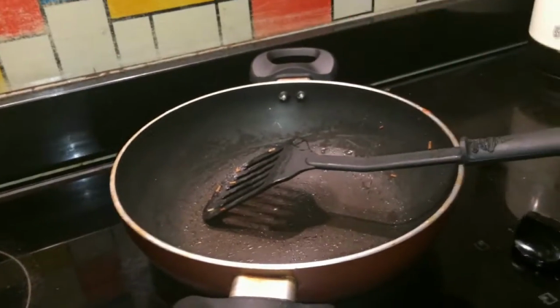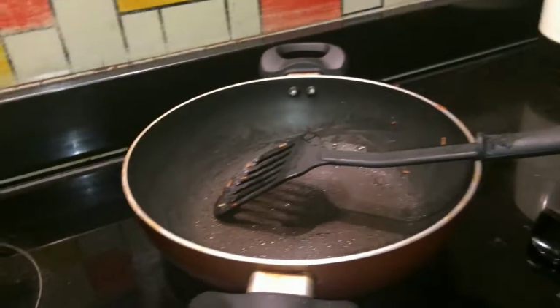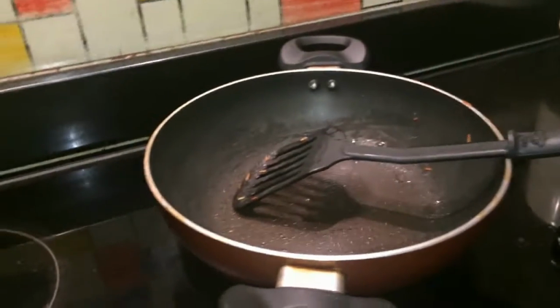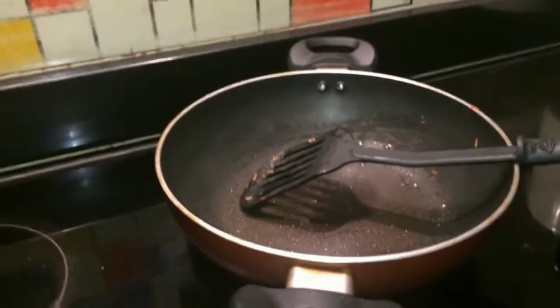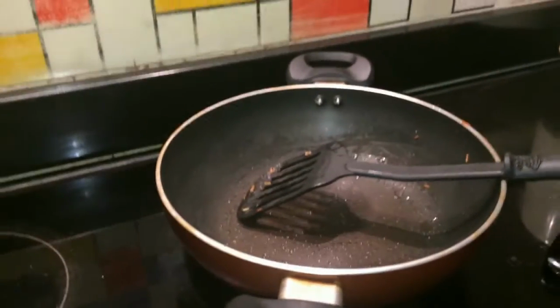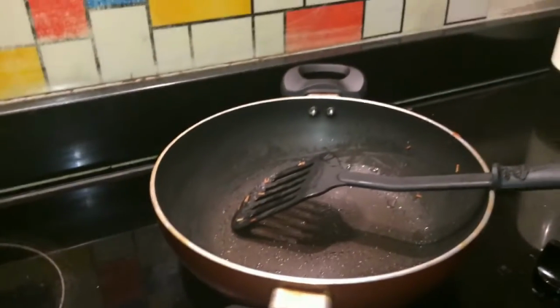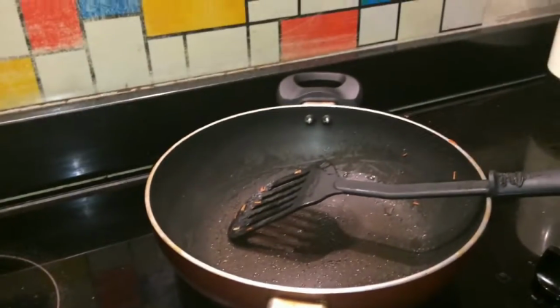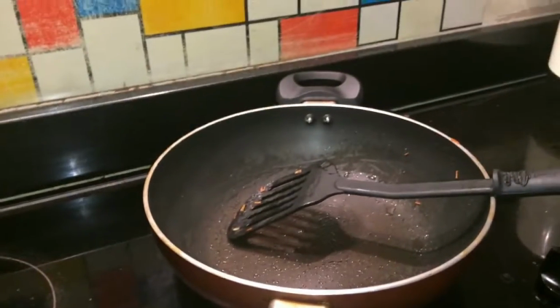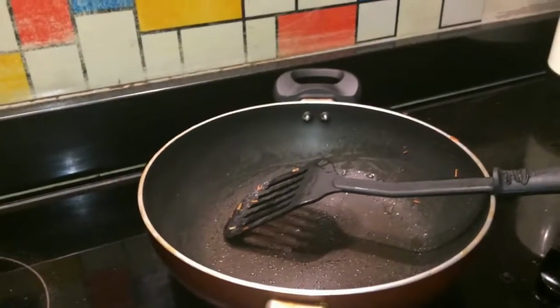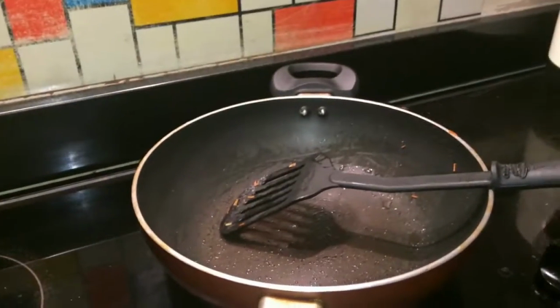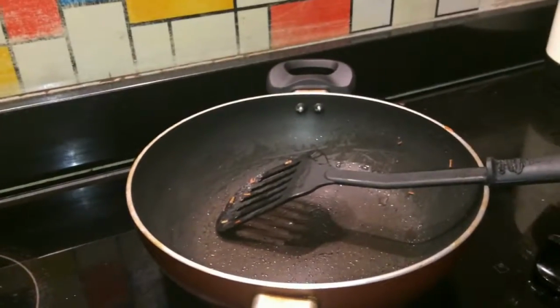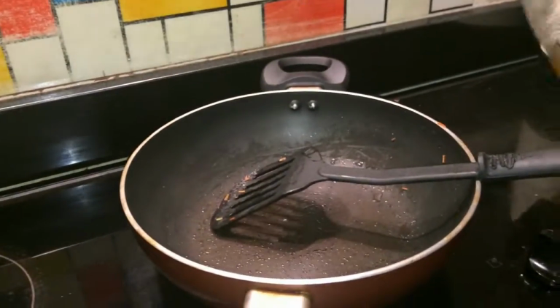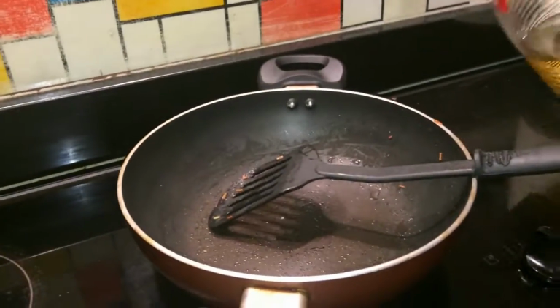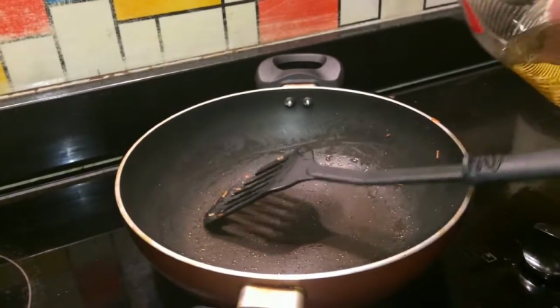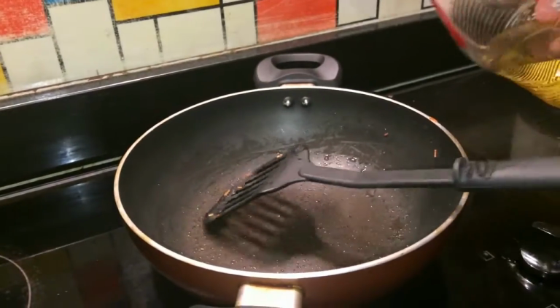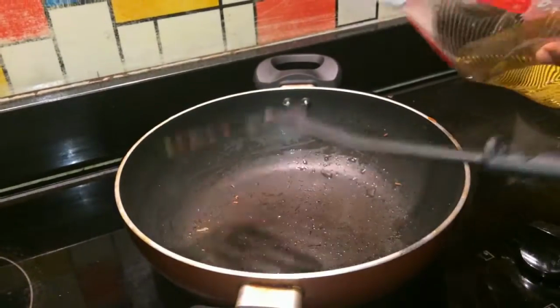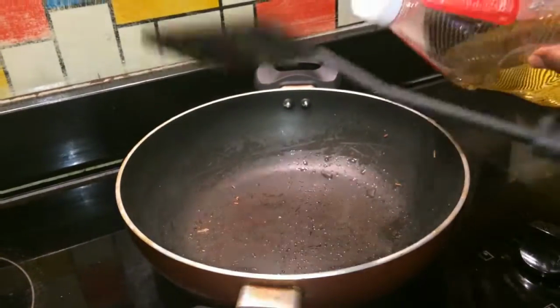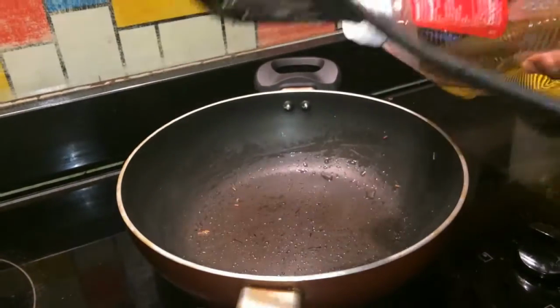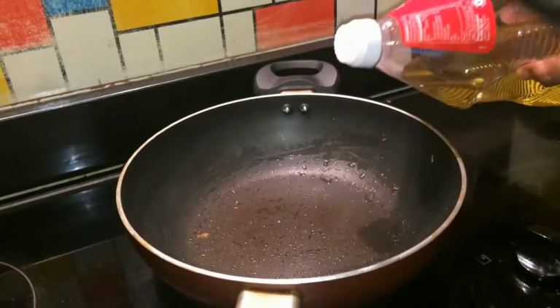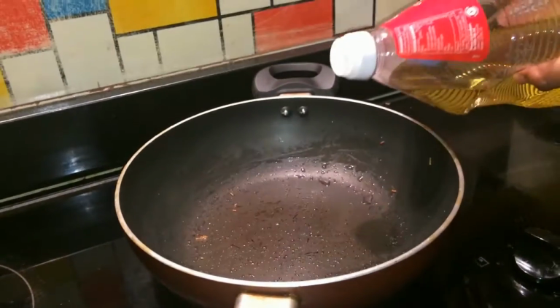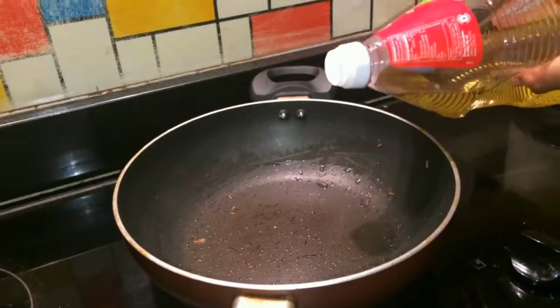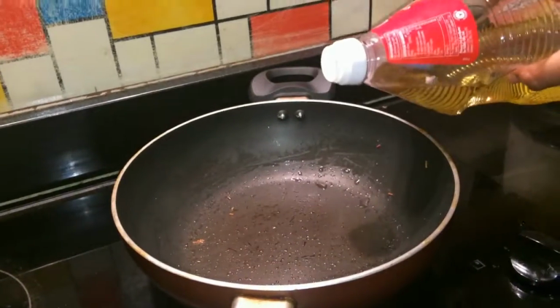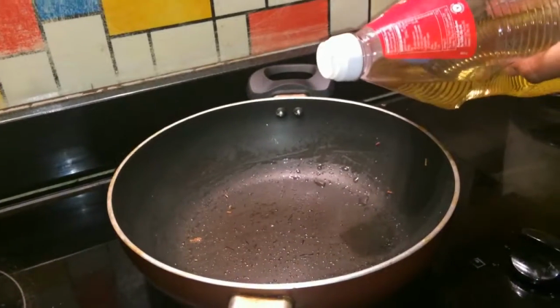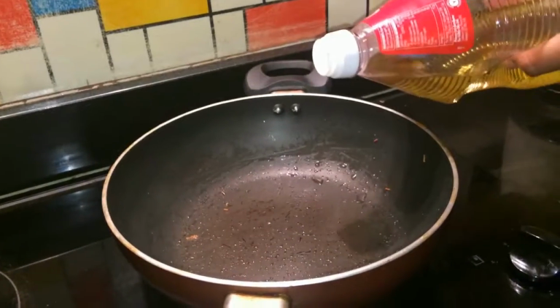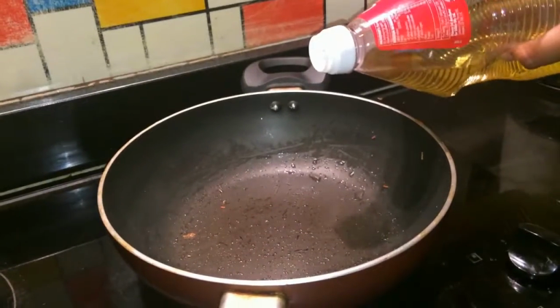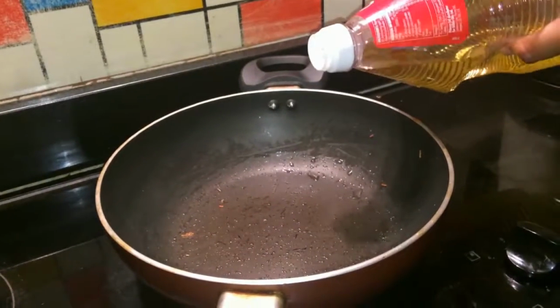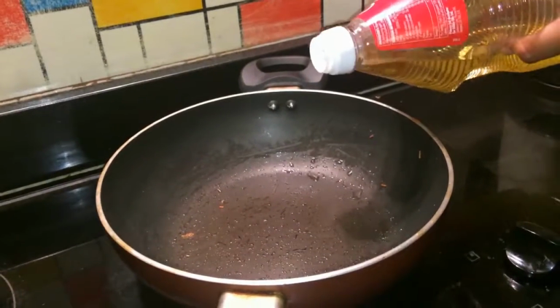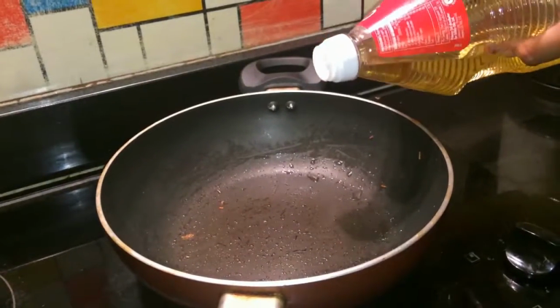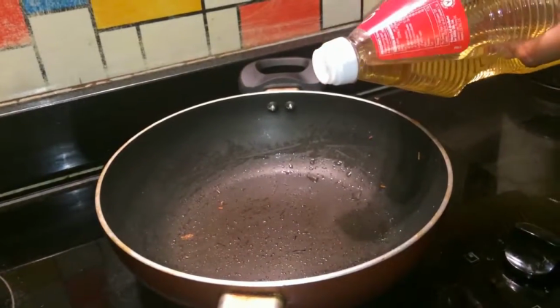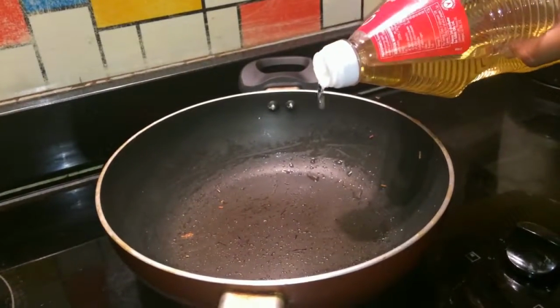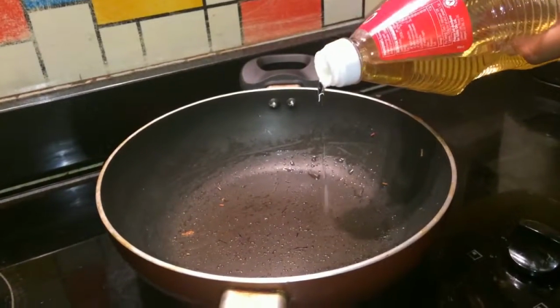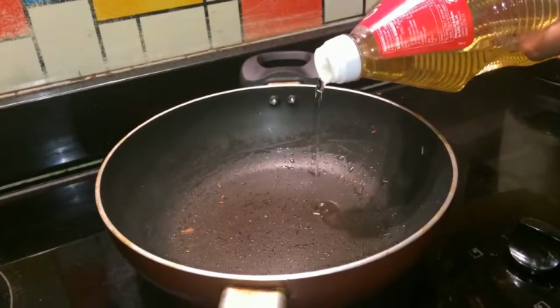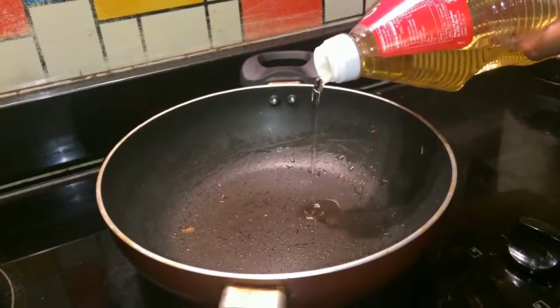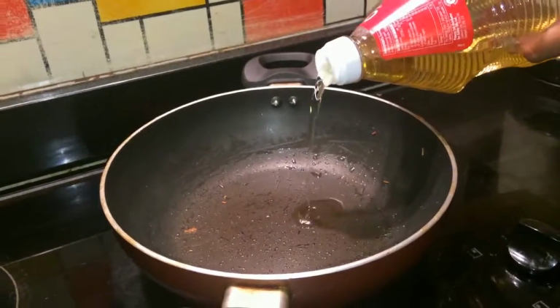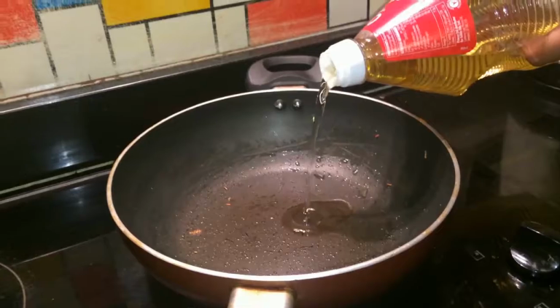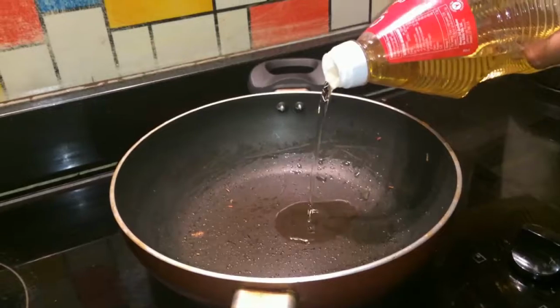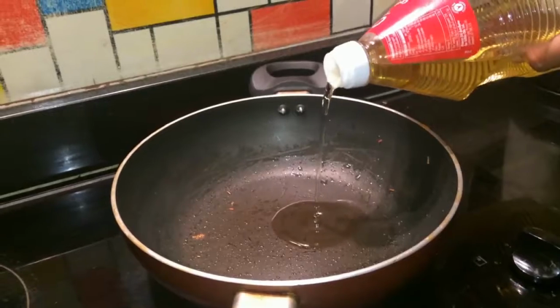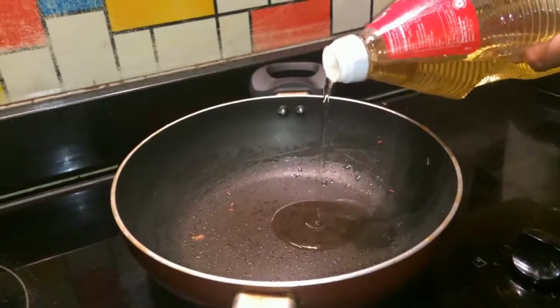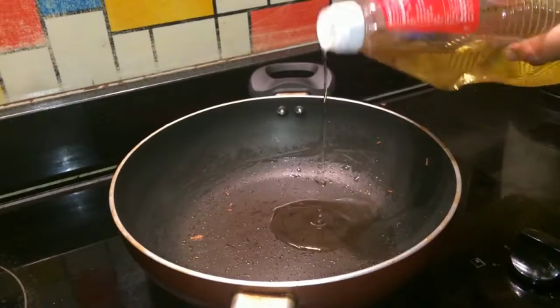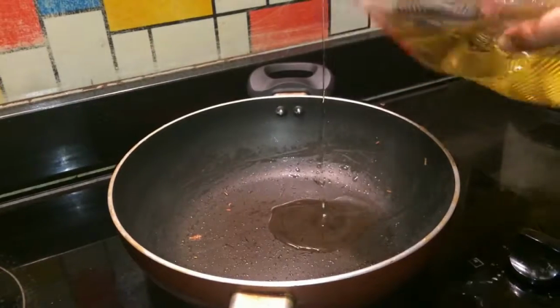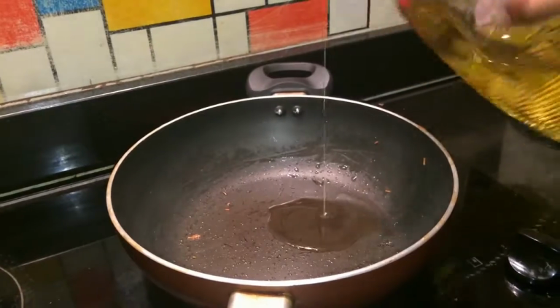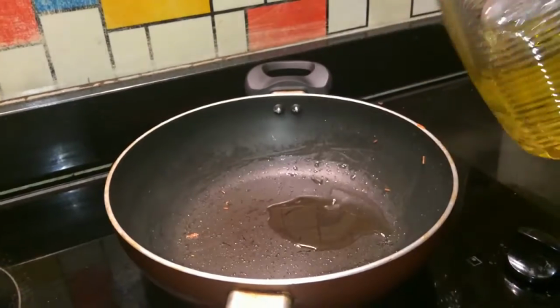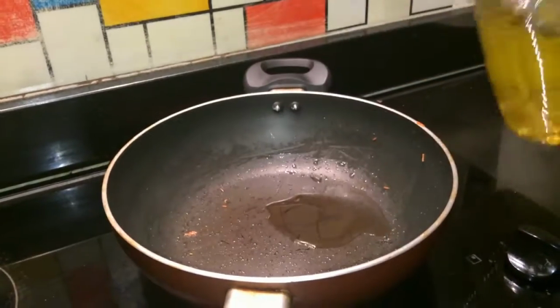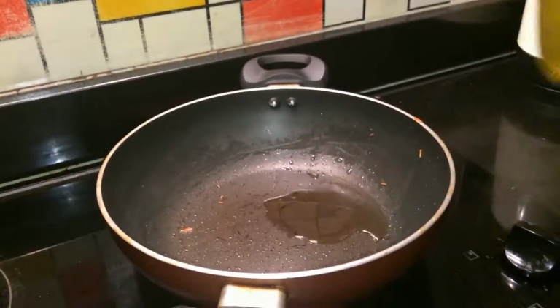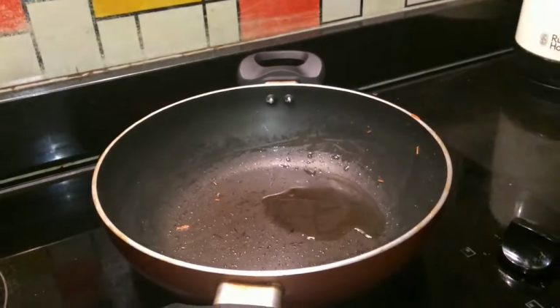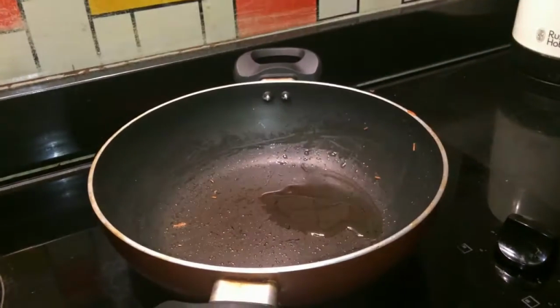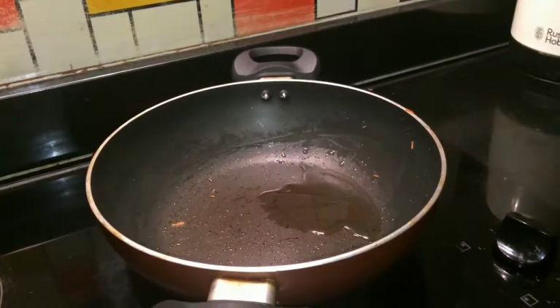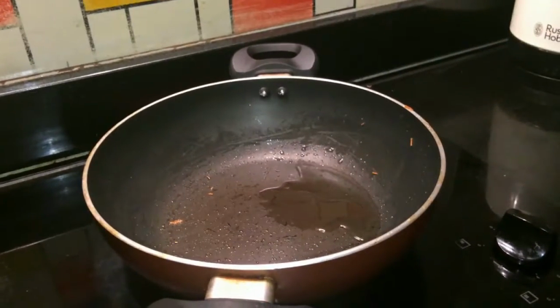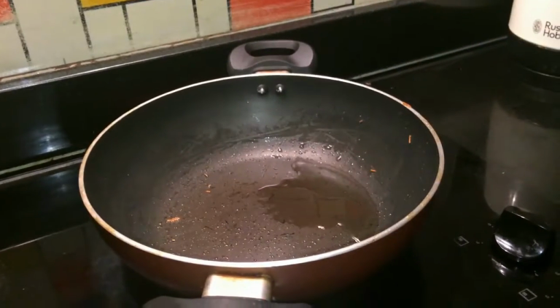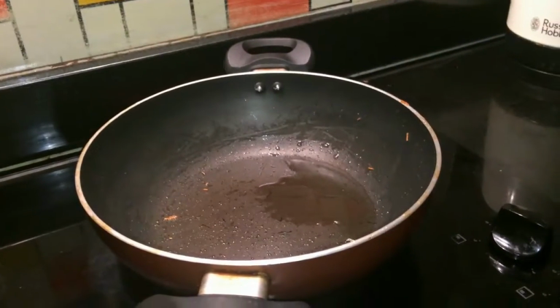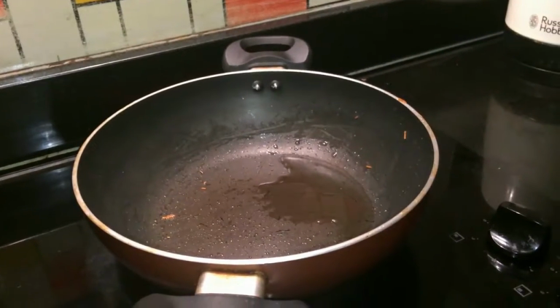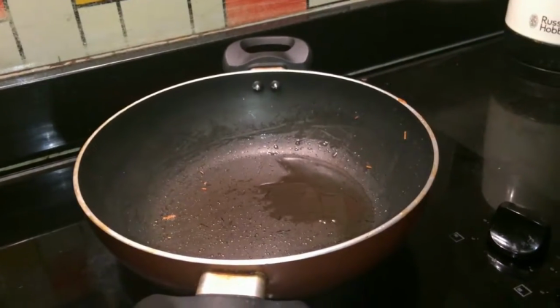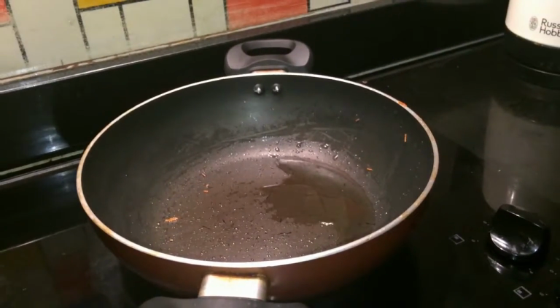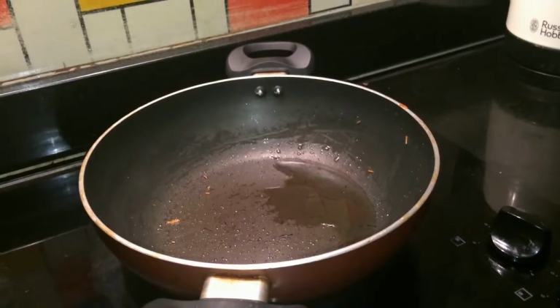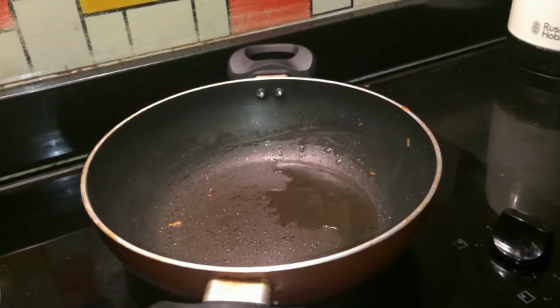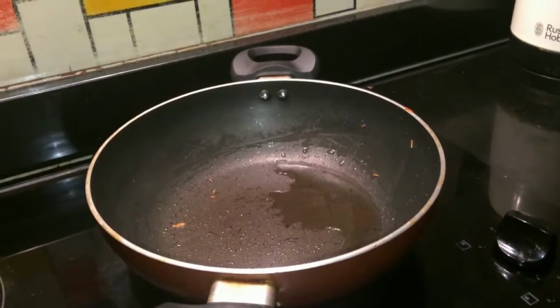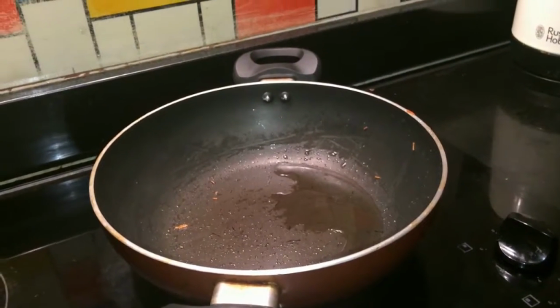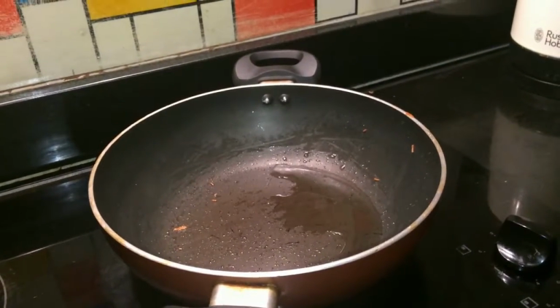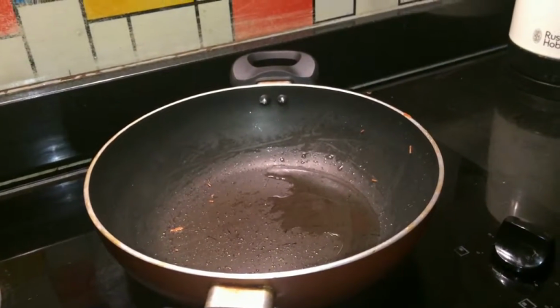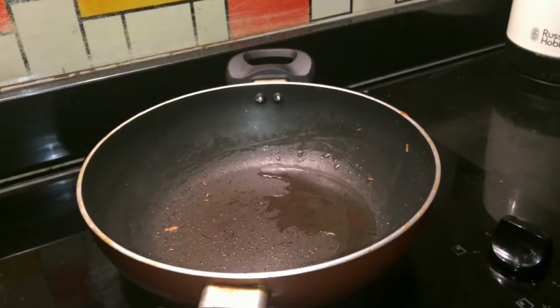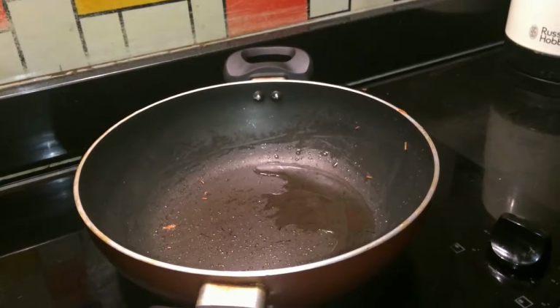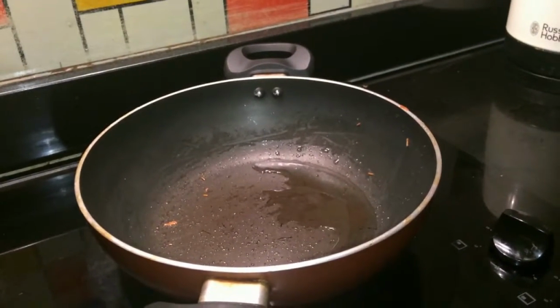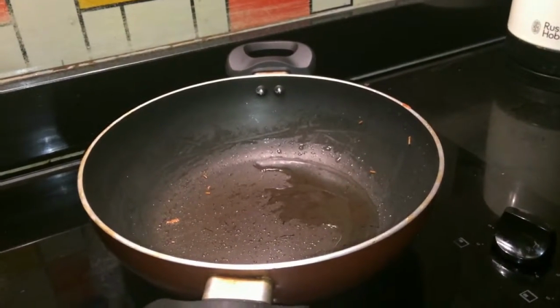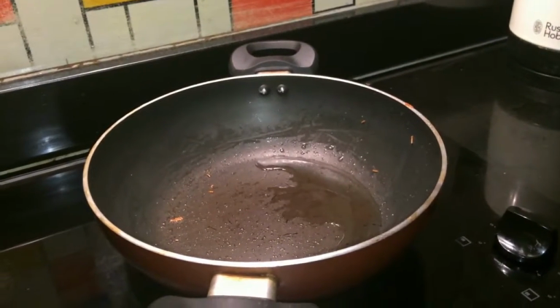Add some oil in the pot — 1 tablespoon of oil.